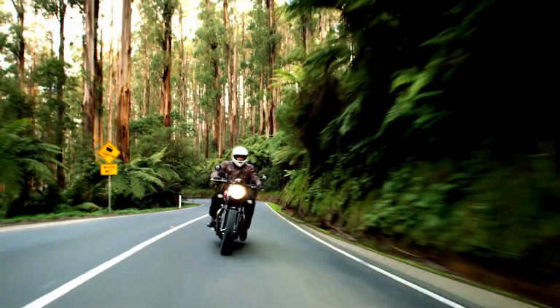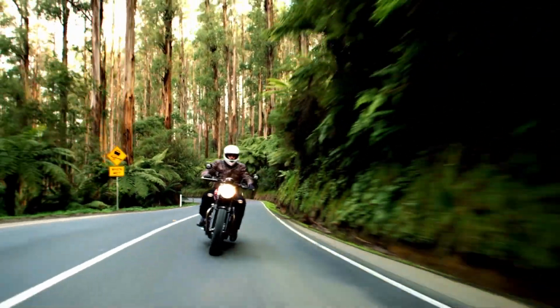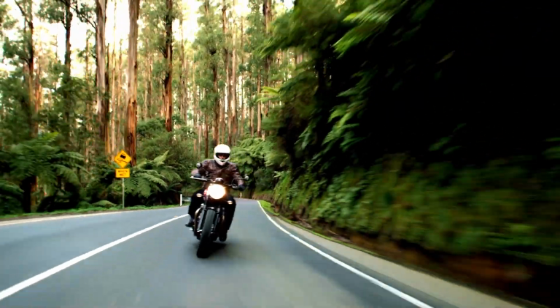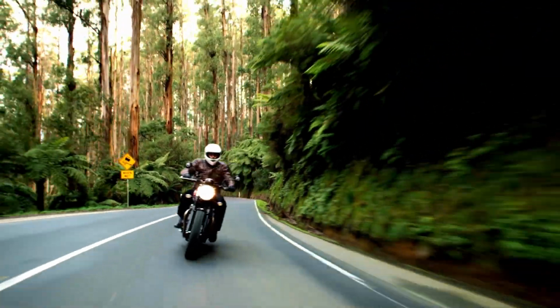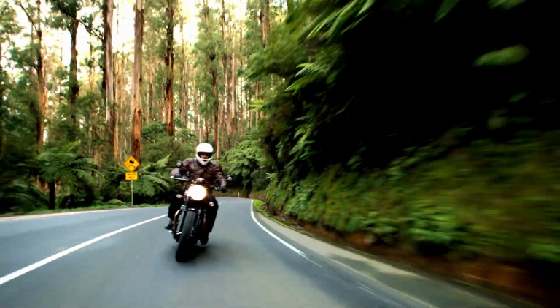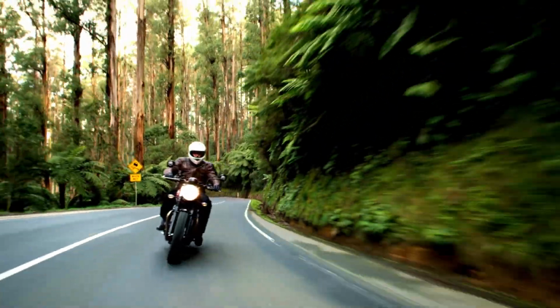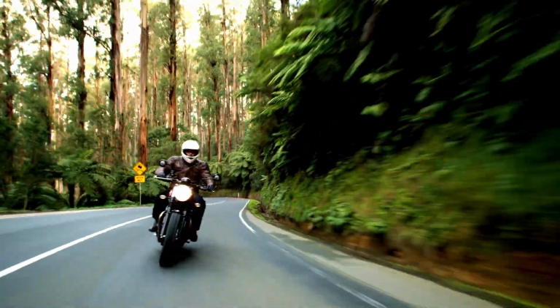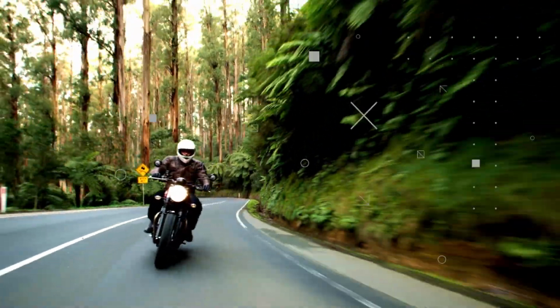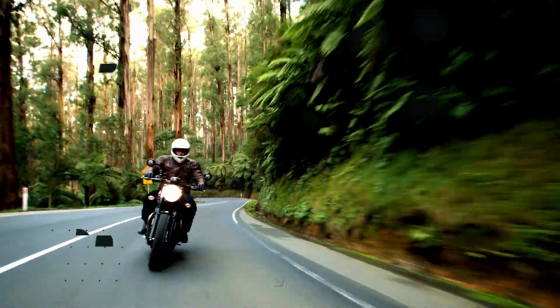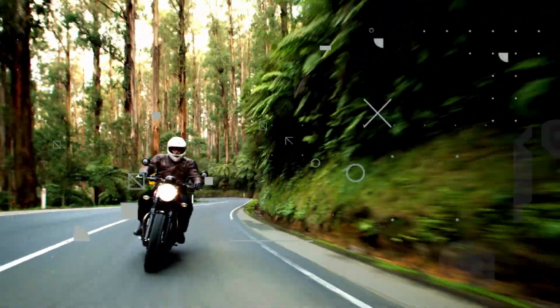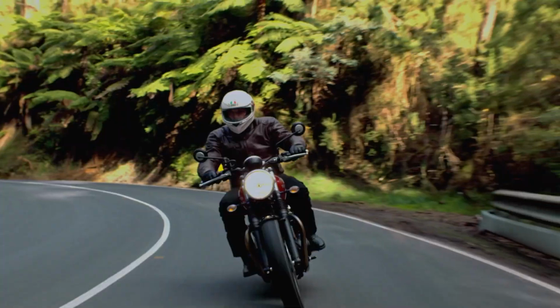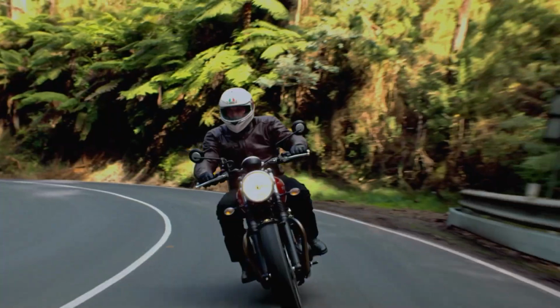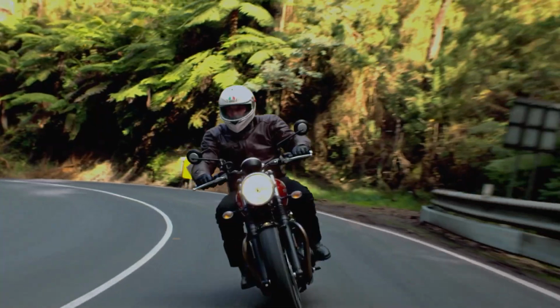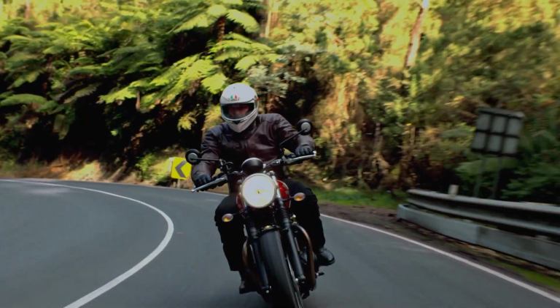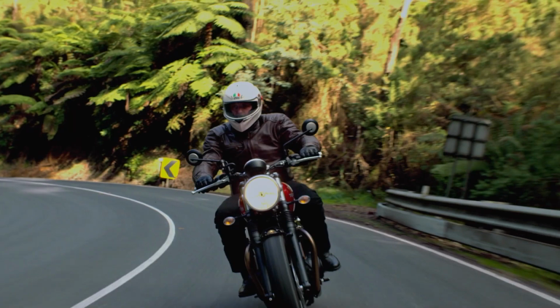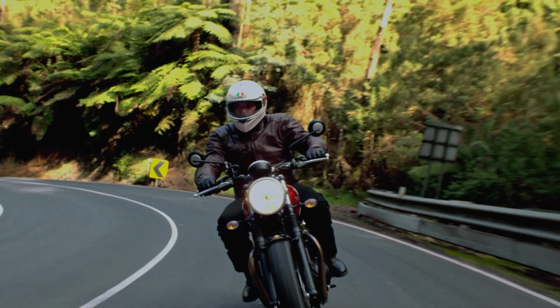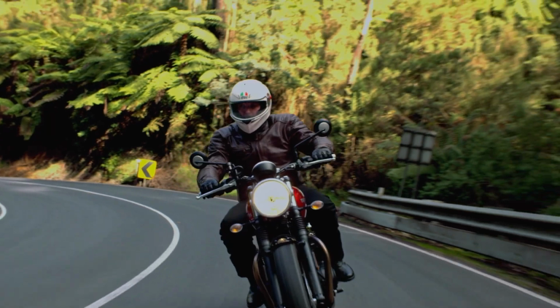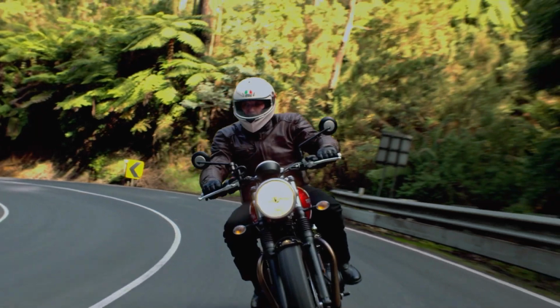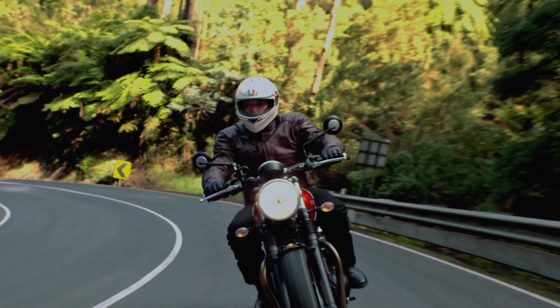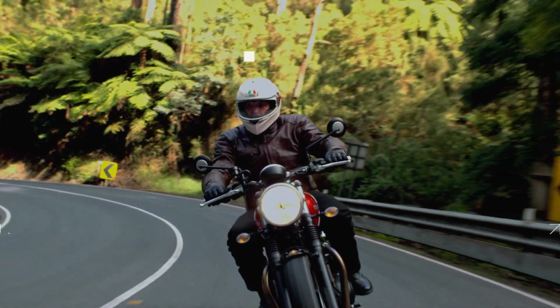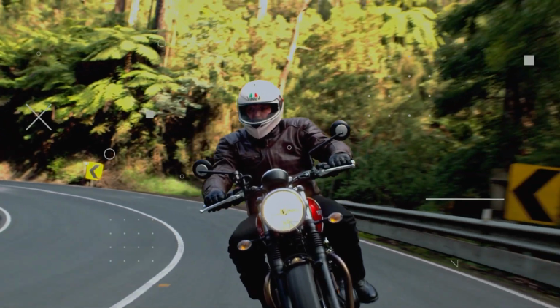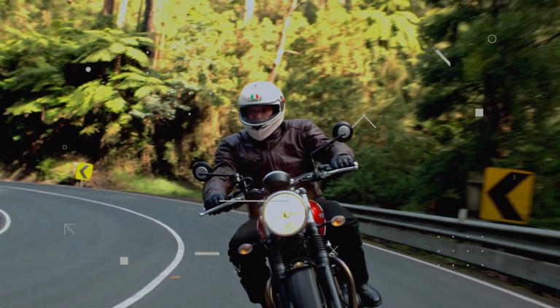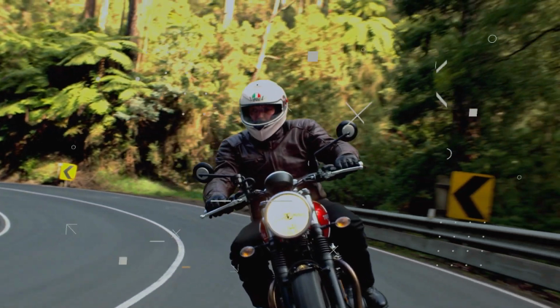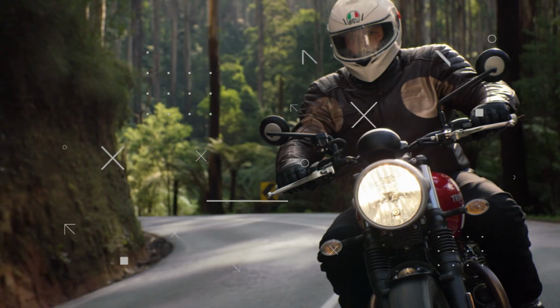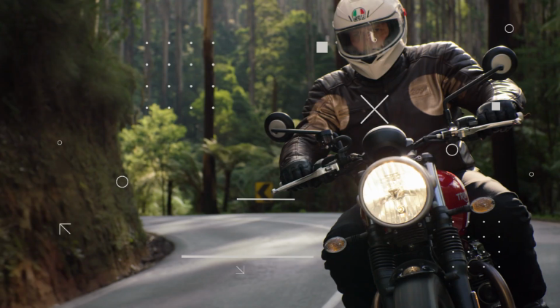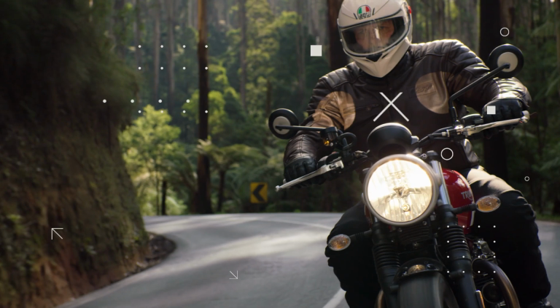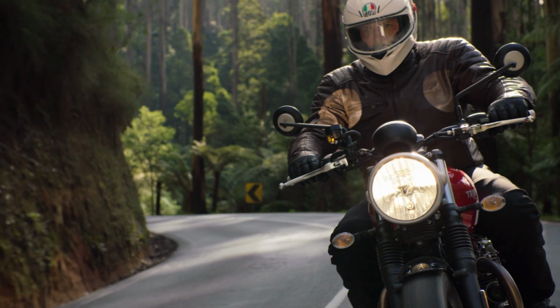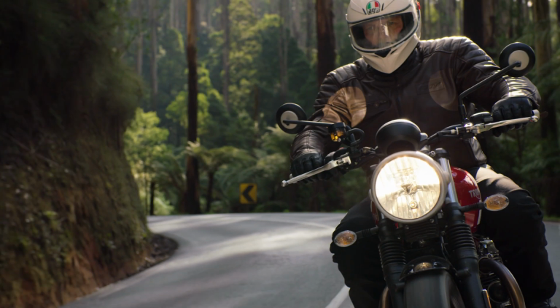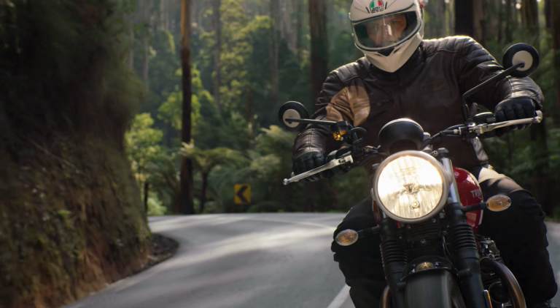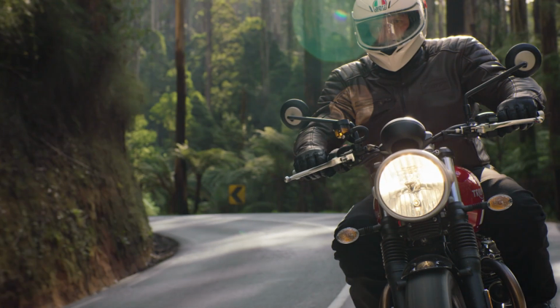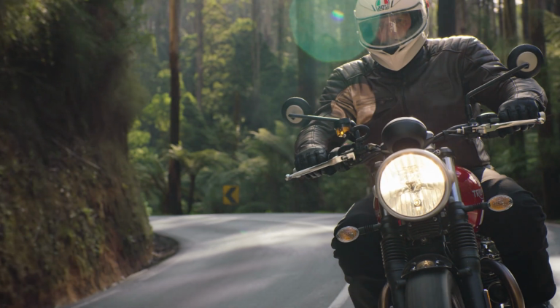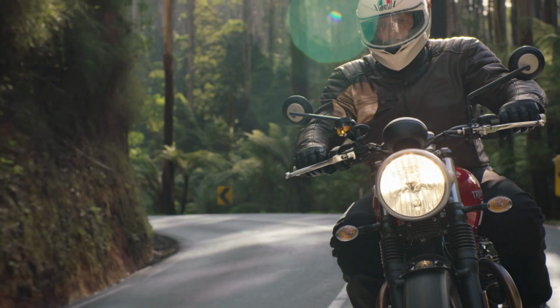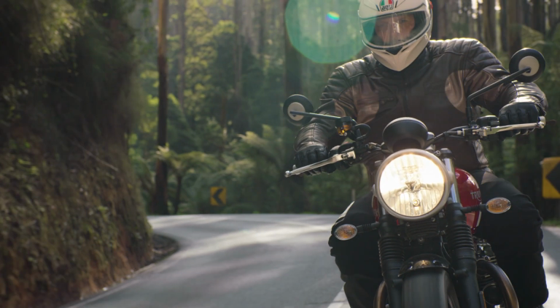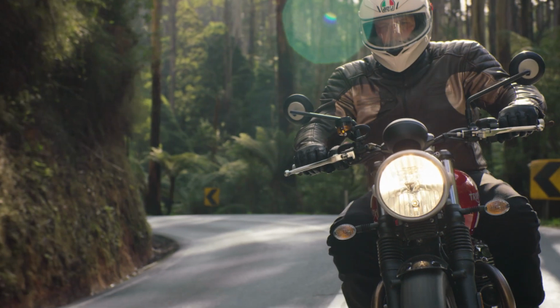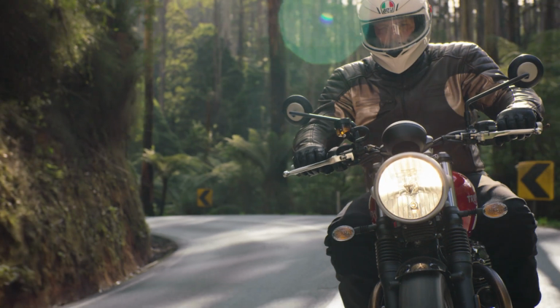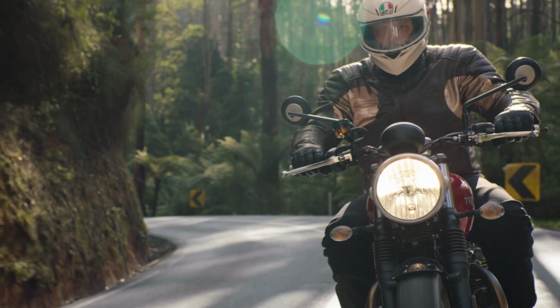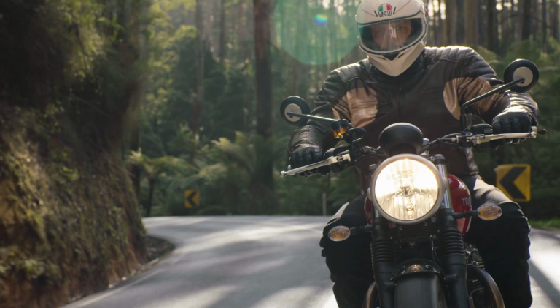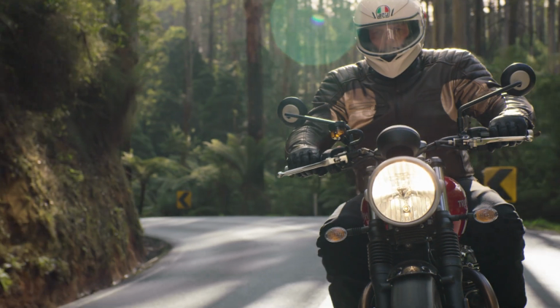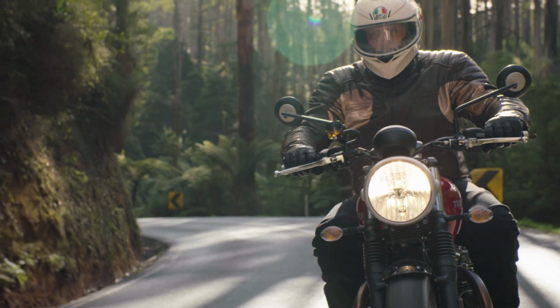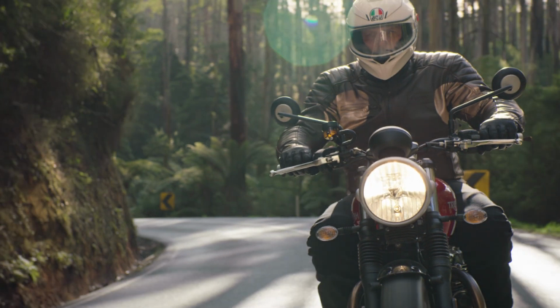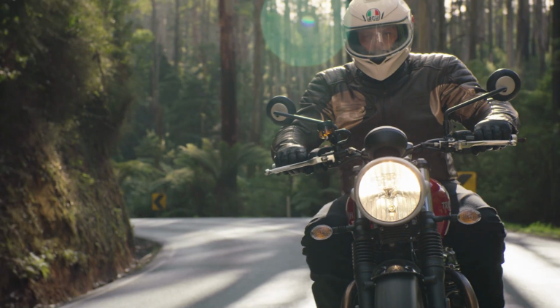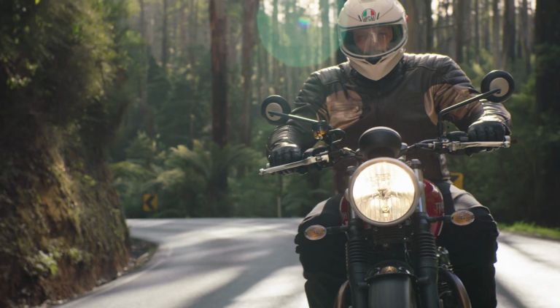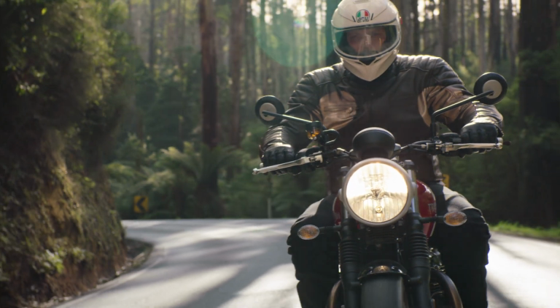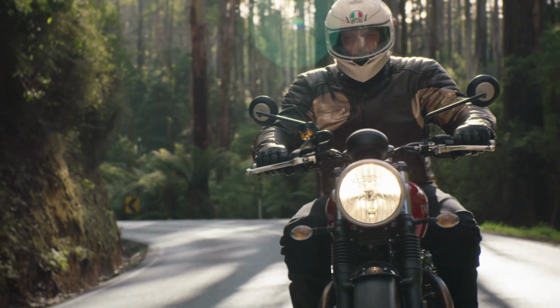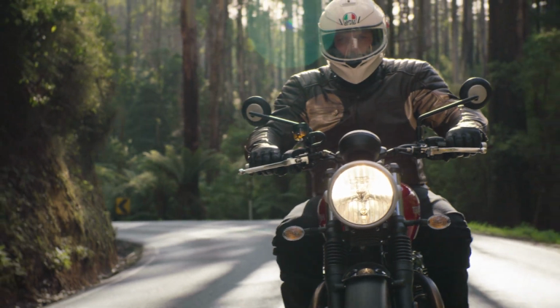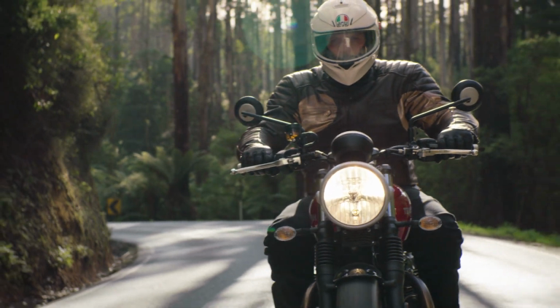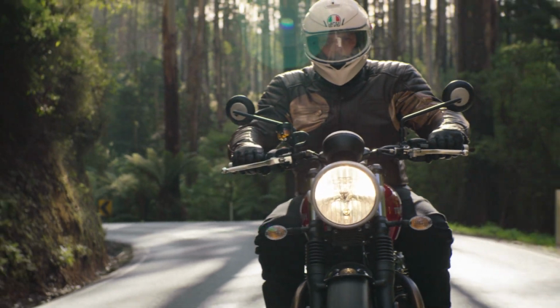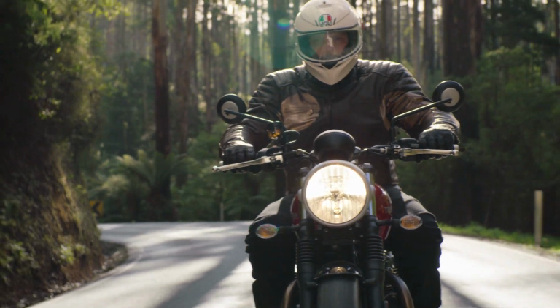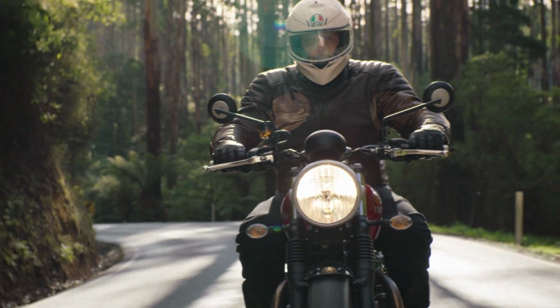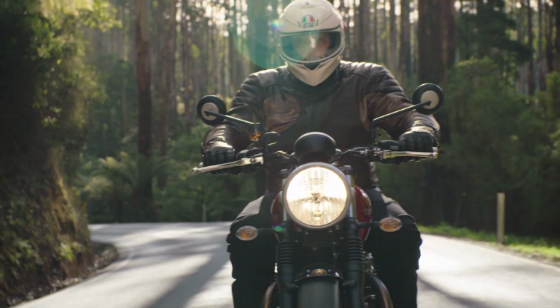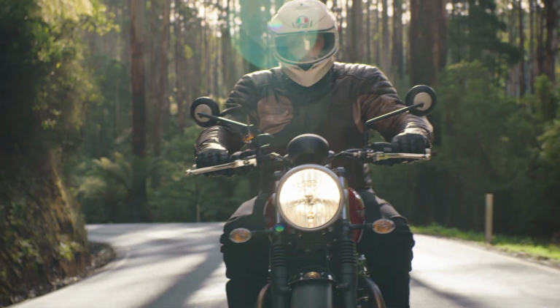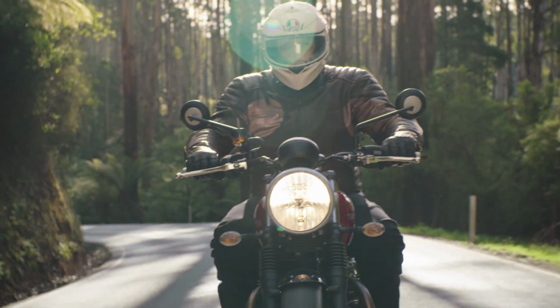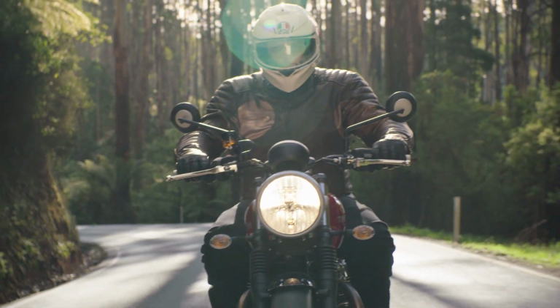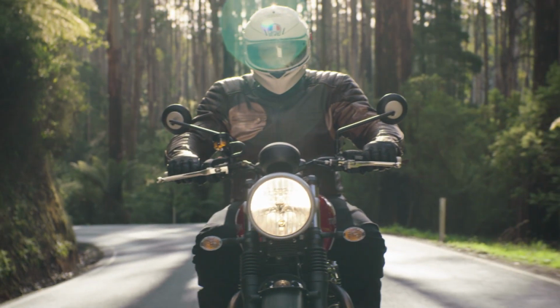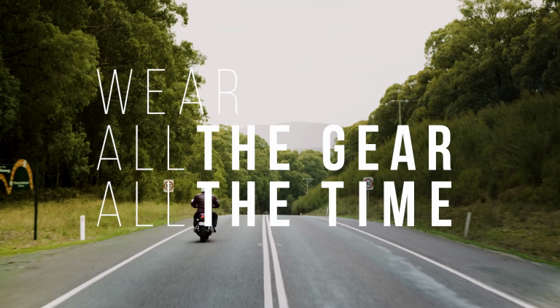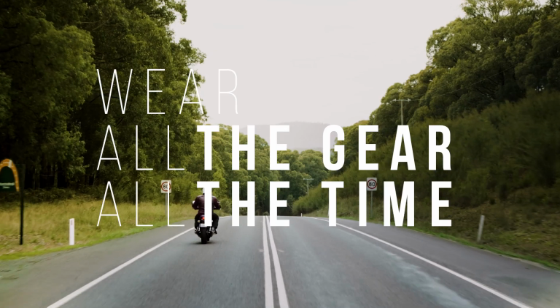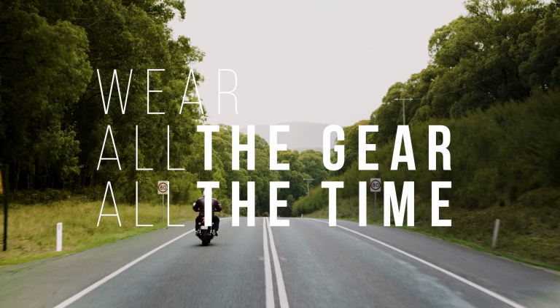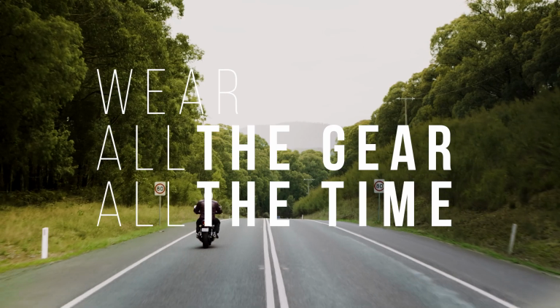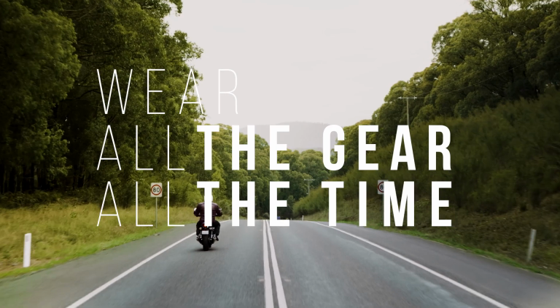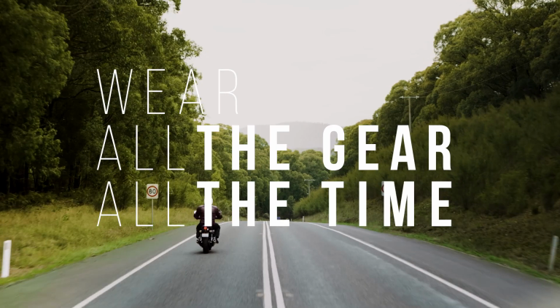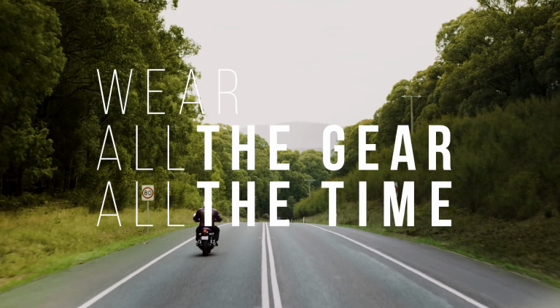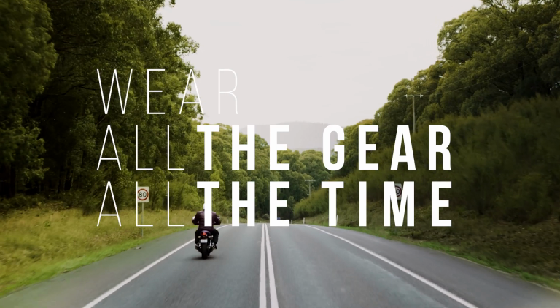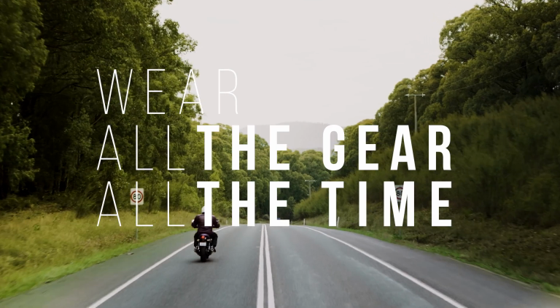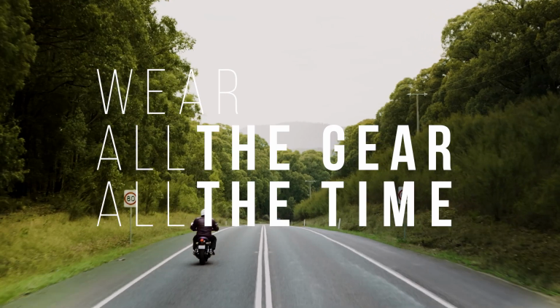Results from the study have been used in design of the MotorCat program. Wear all the gear, all the time.